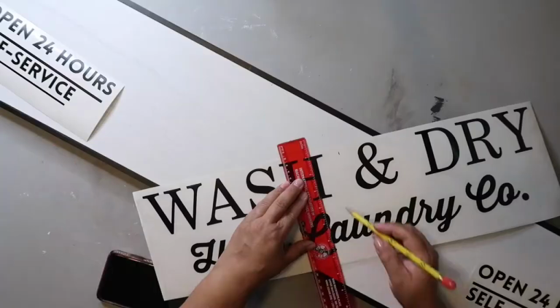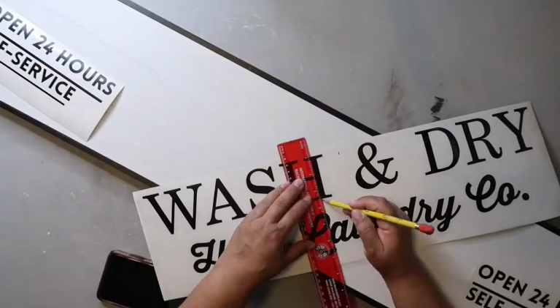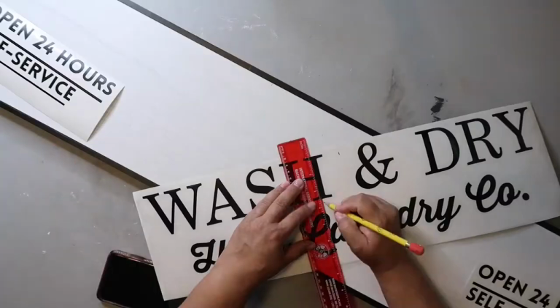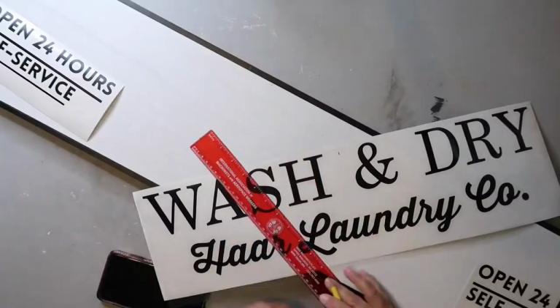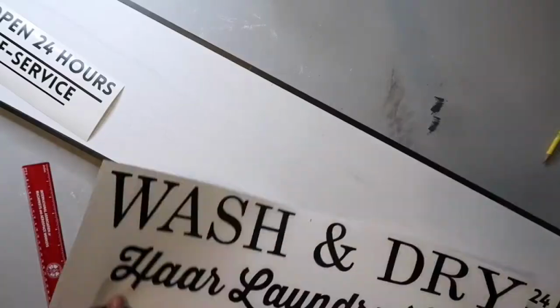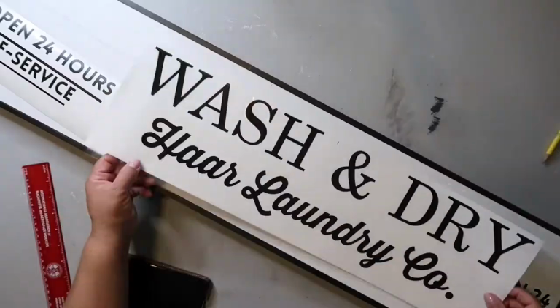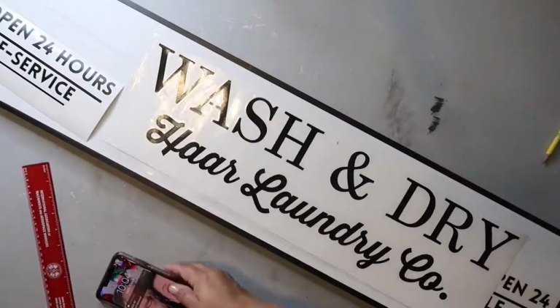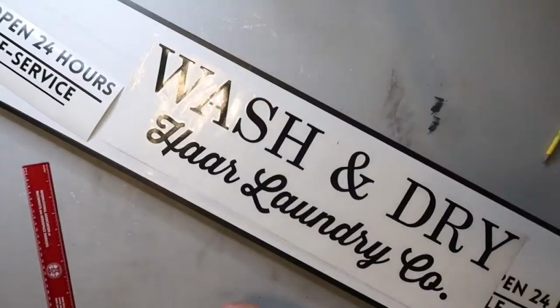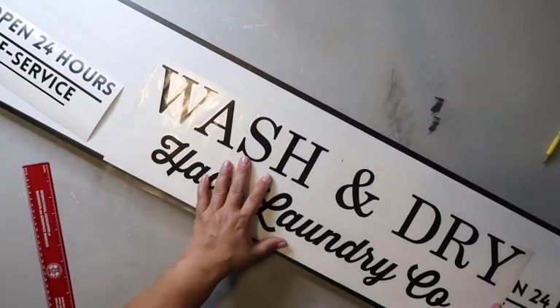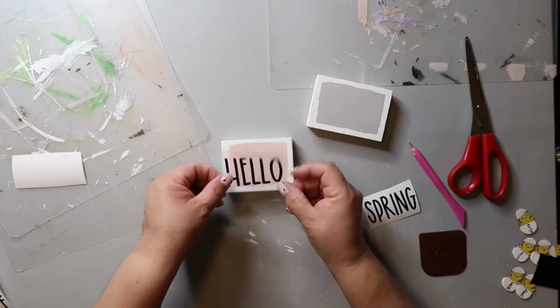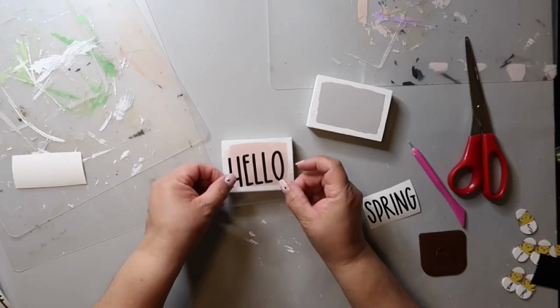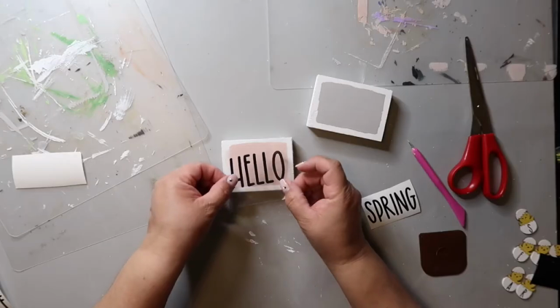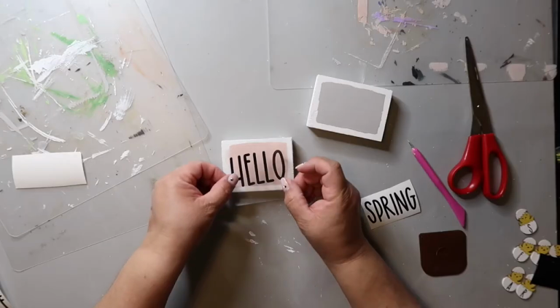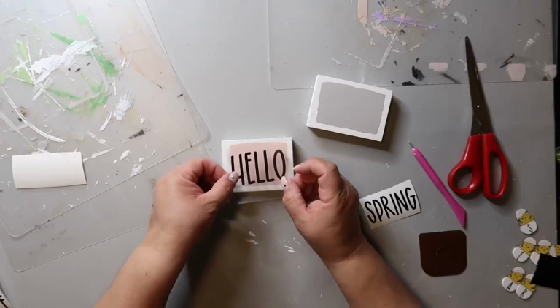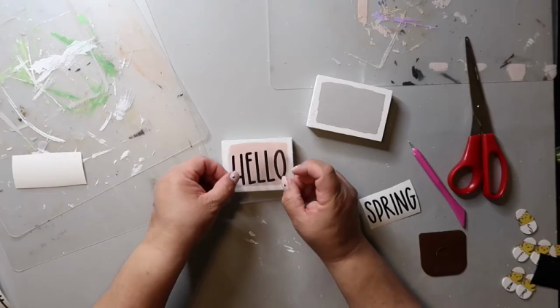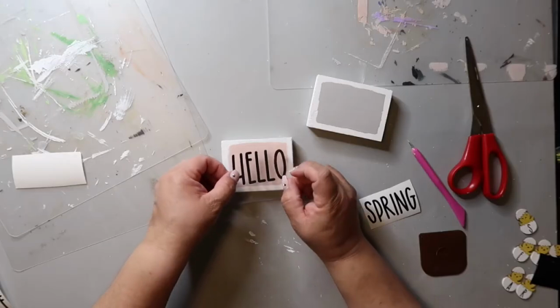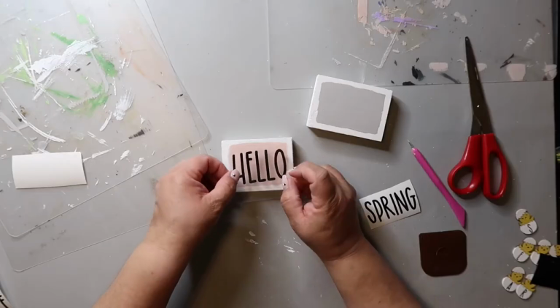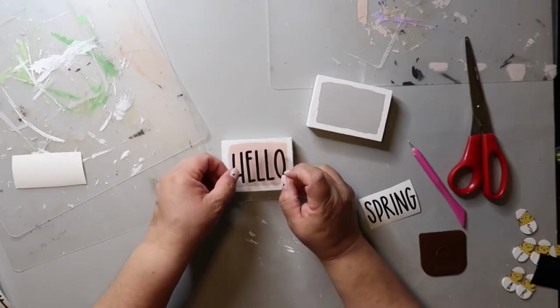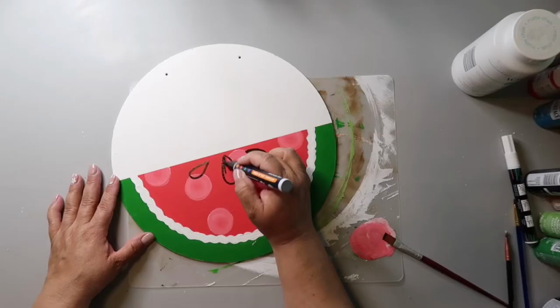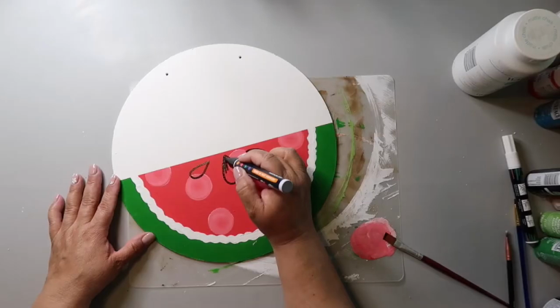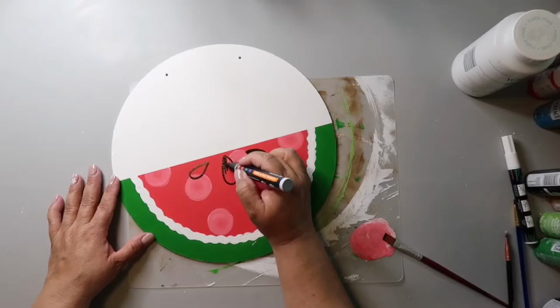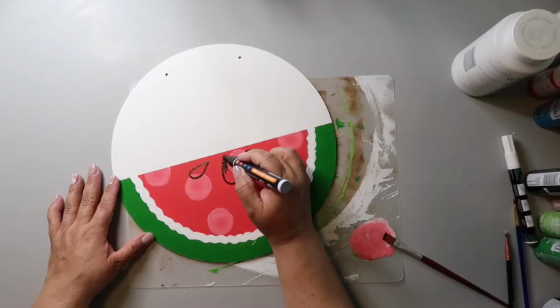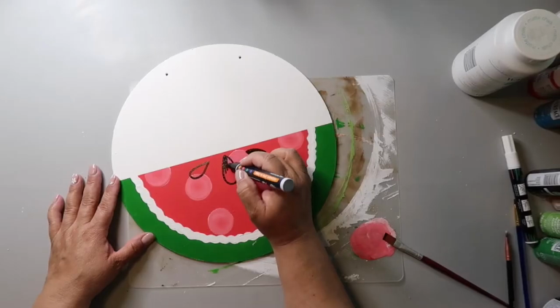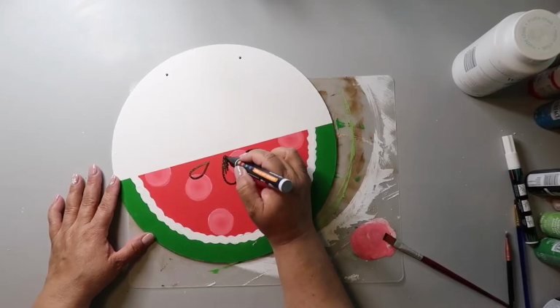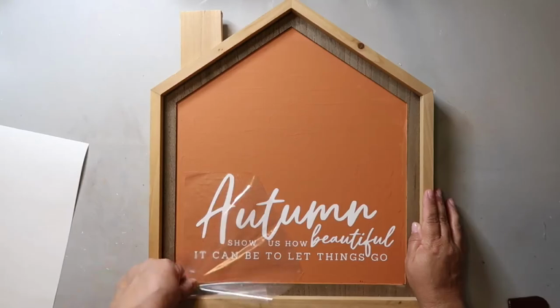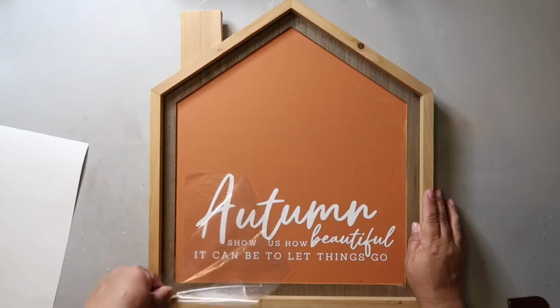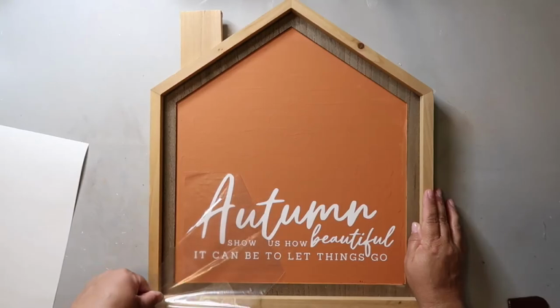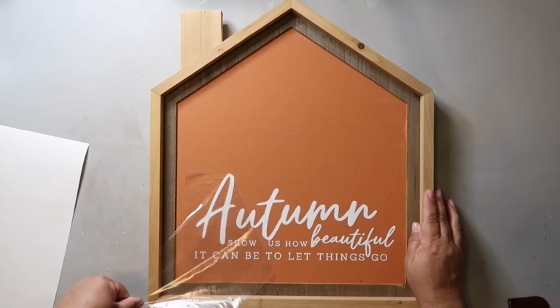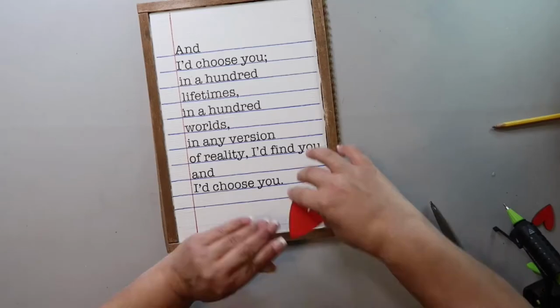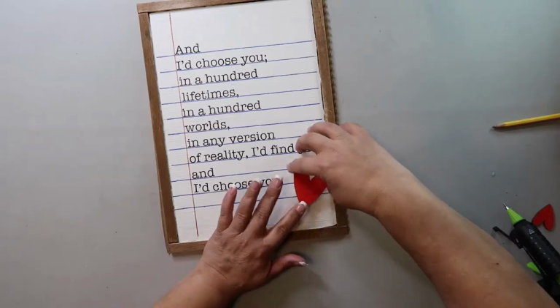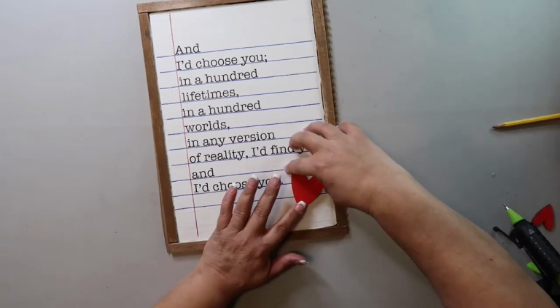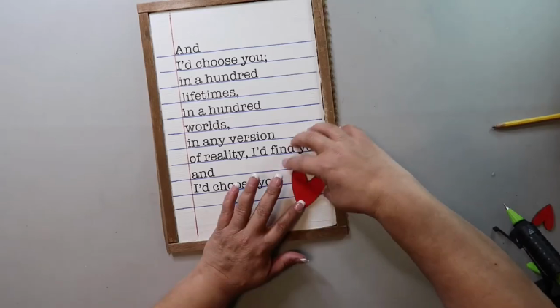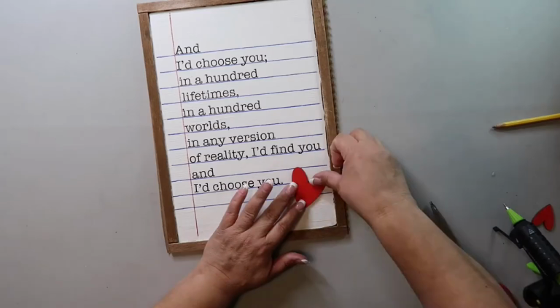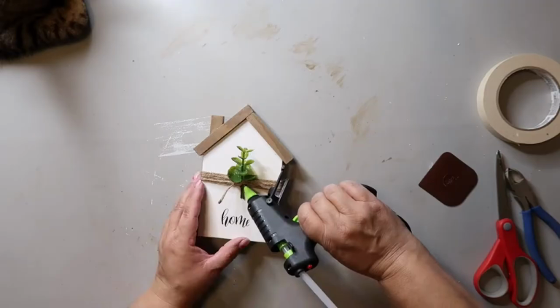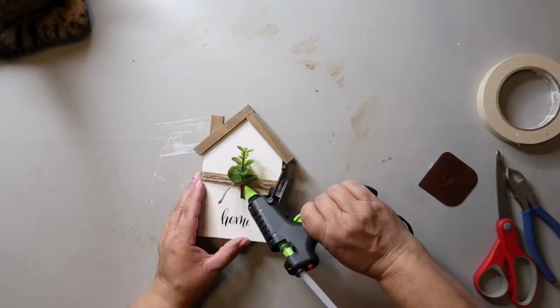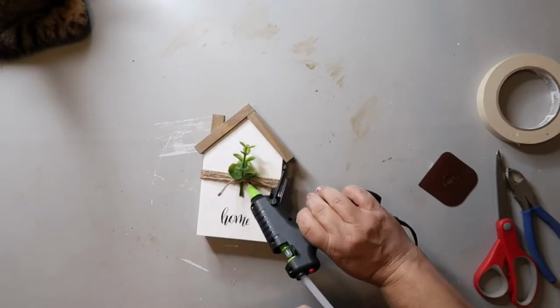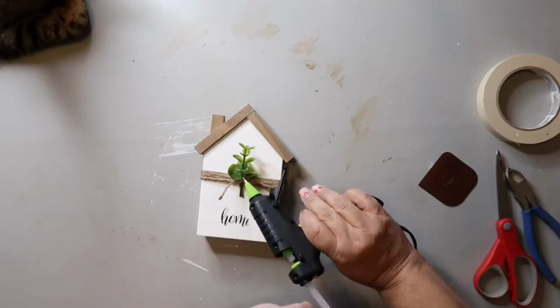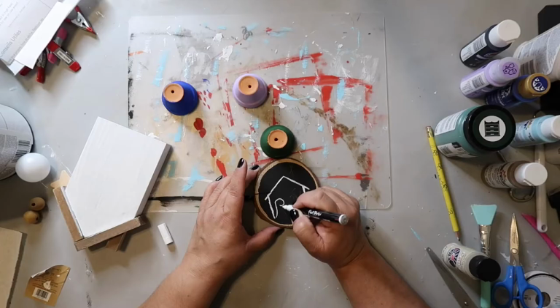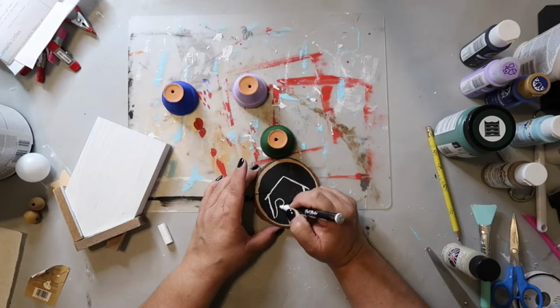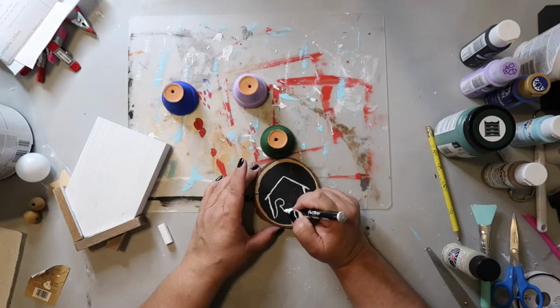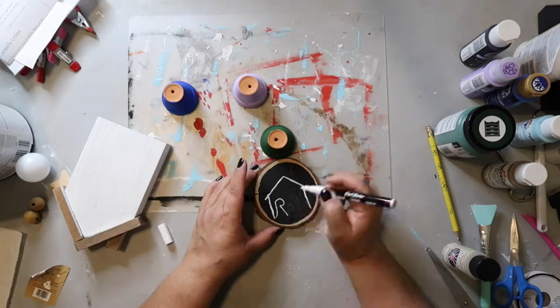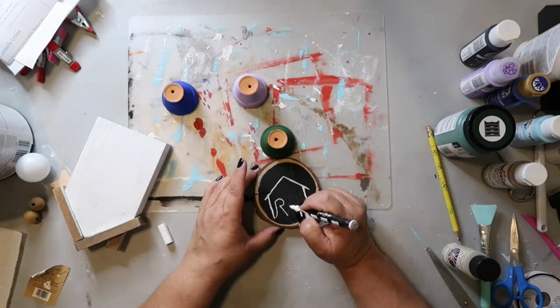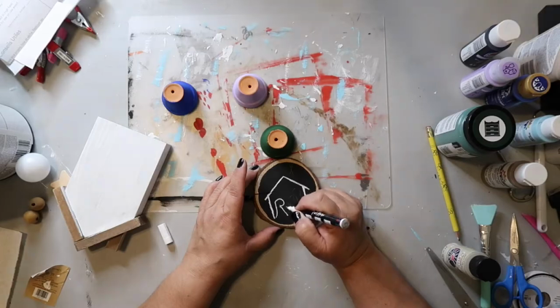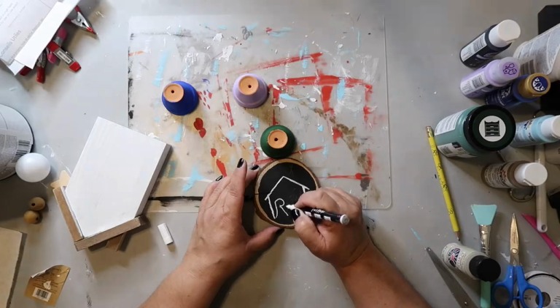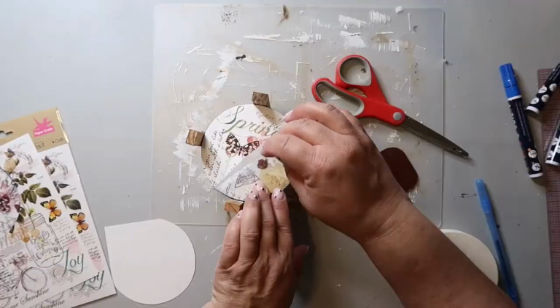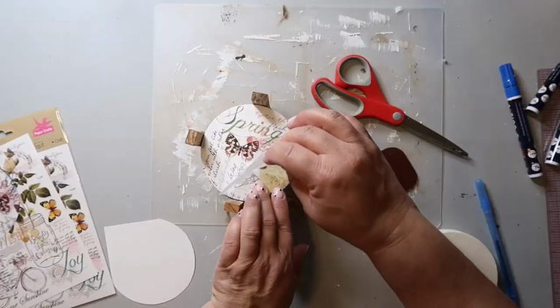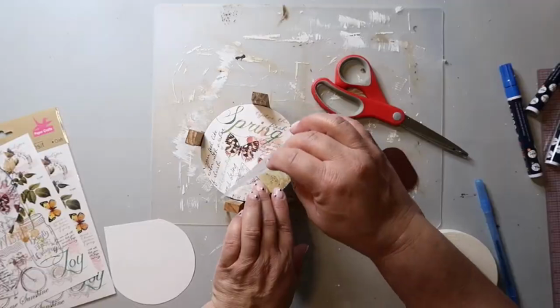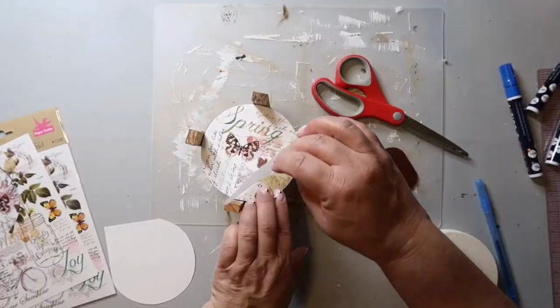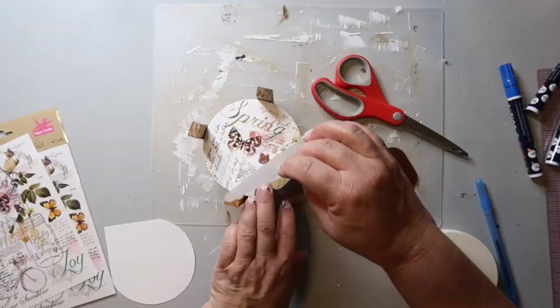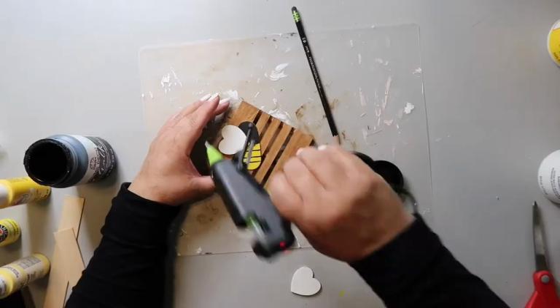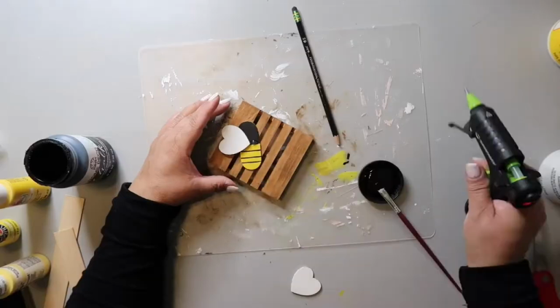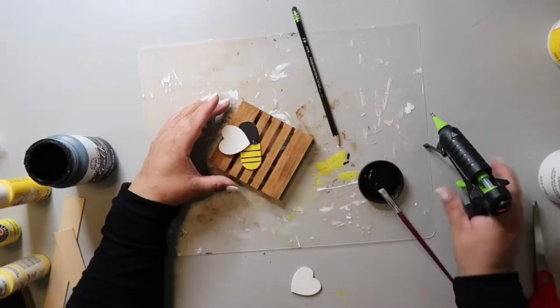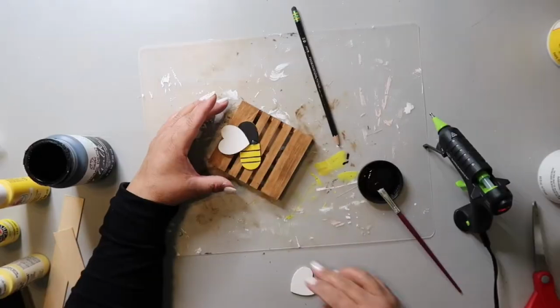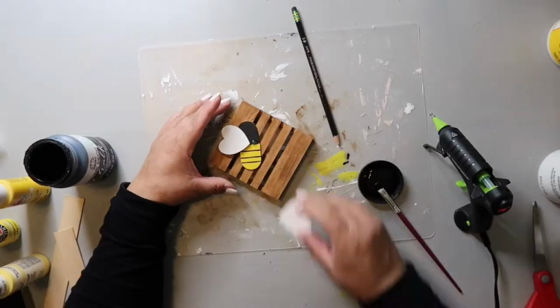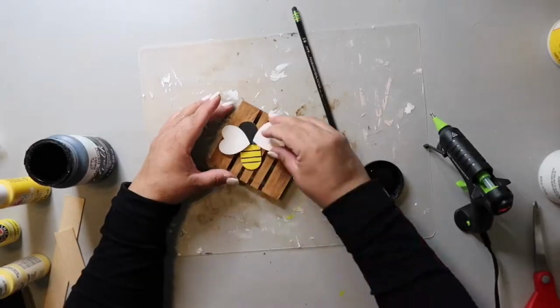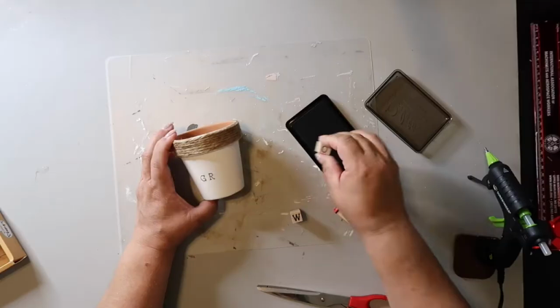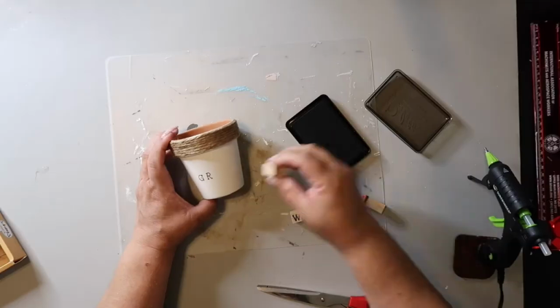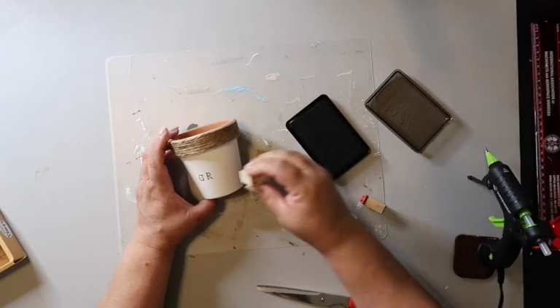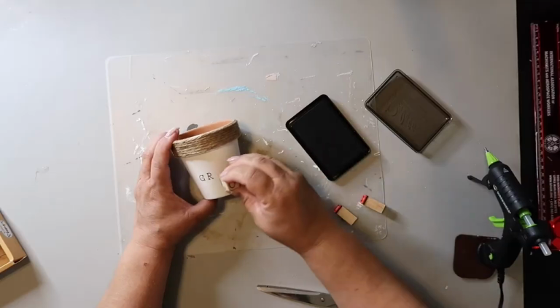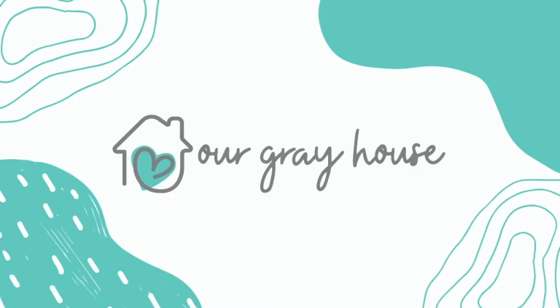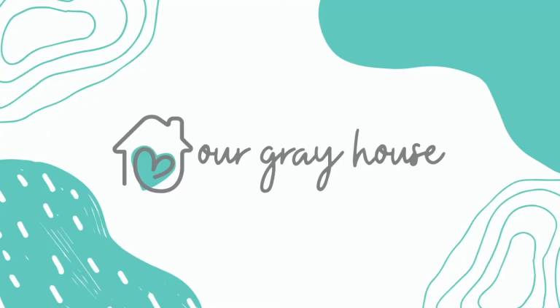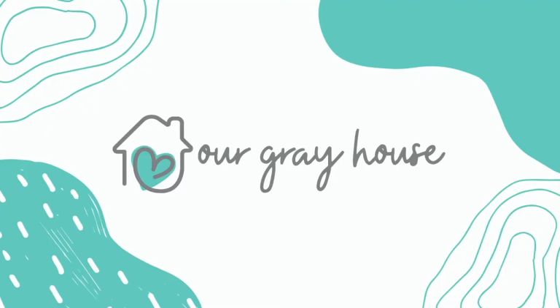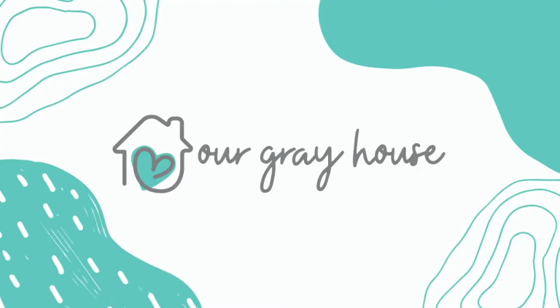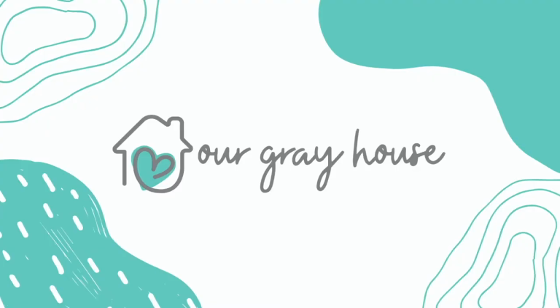On this channel, I love to share DIYs and budget home decor. And if we haven't met yet, my name is Lisa and this is Our Gray House.